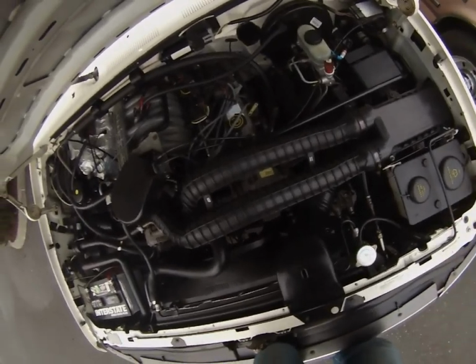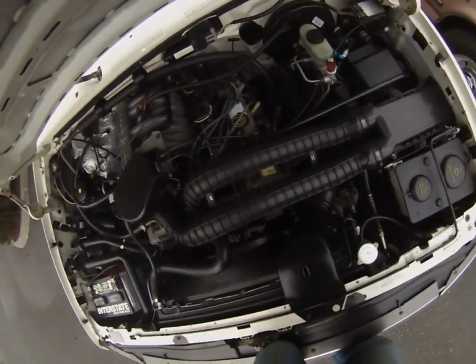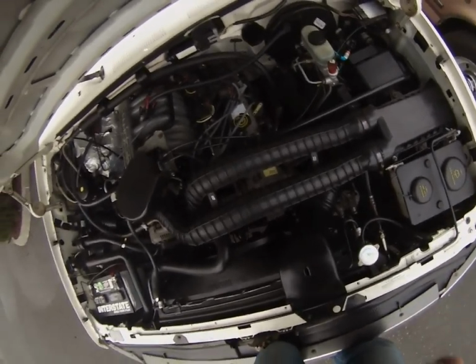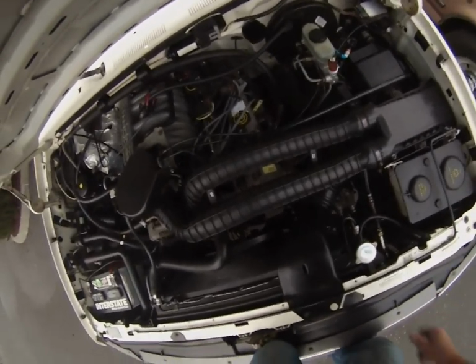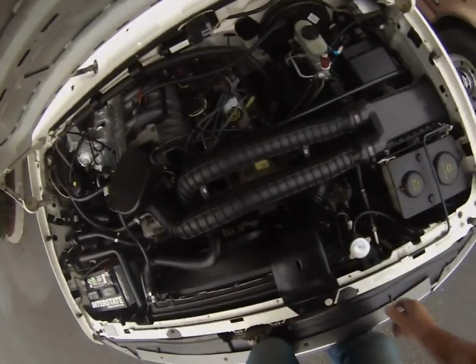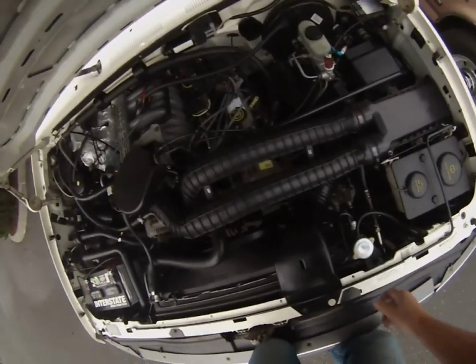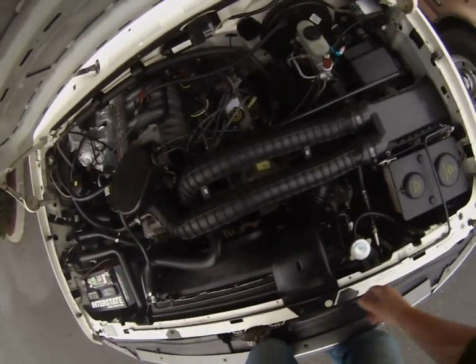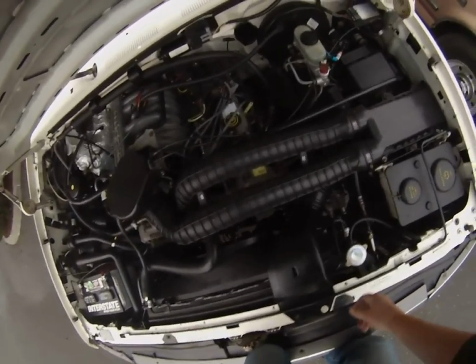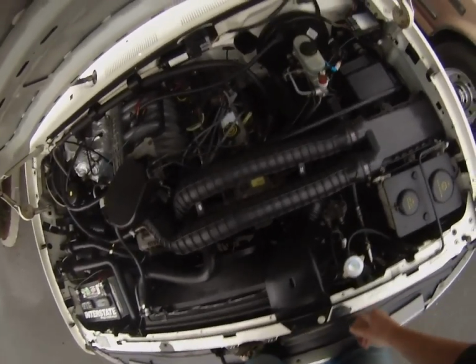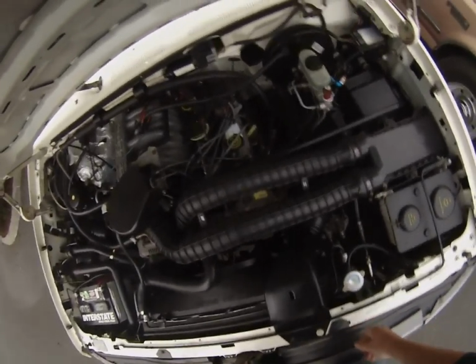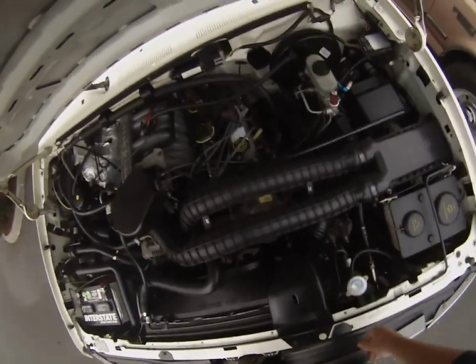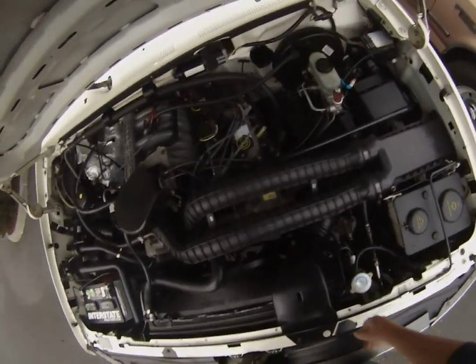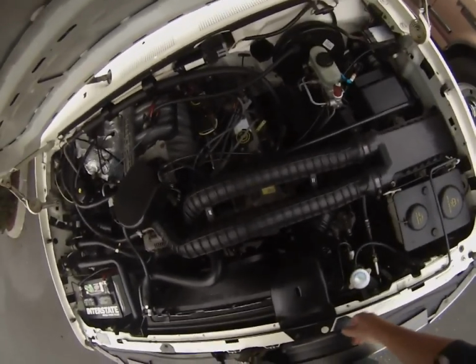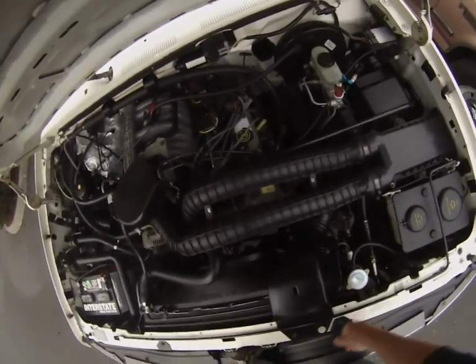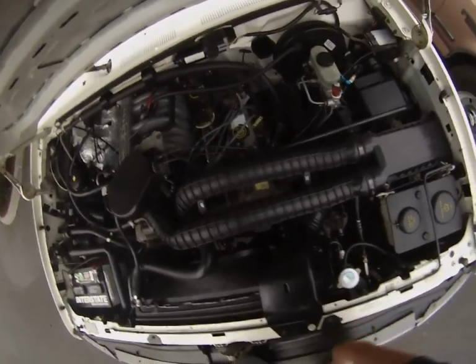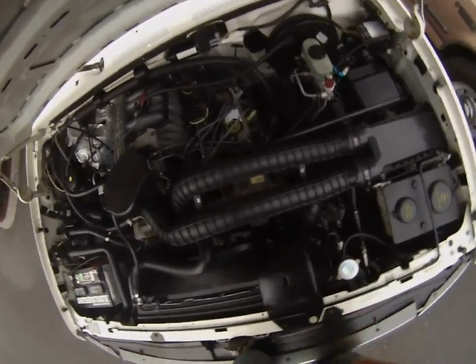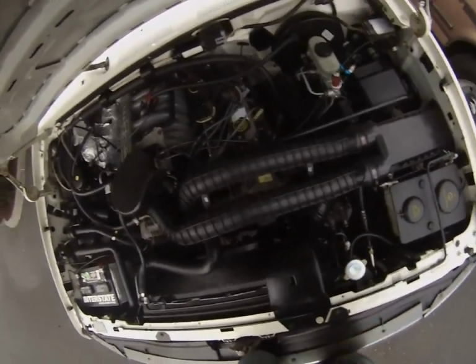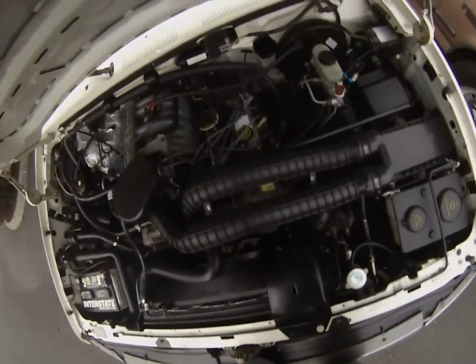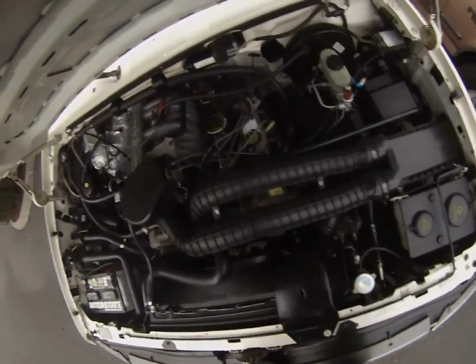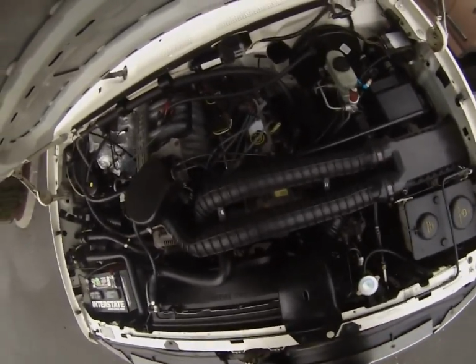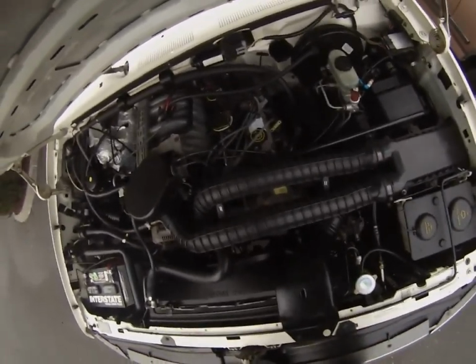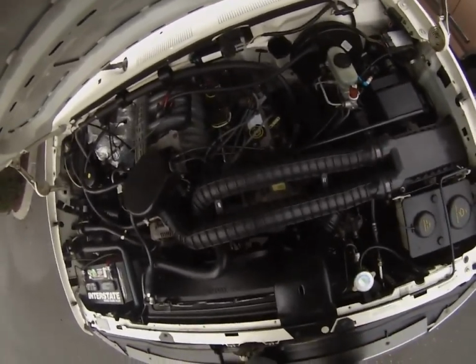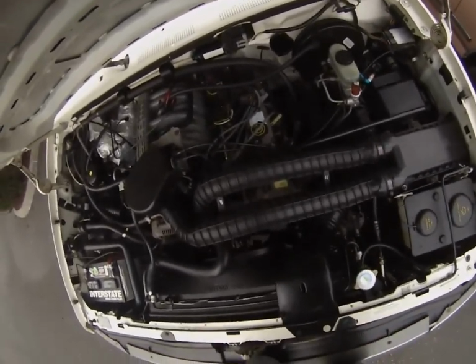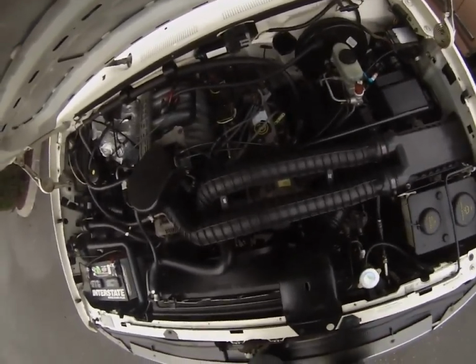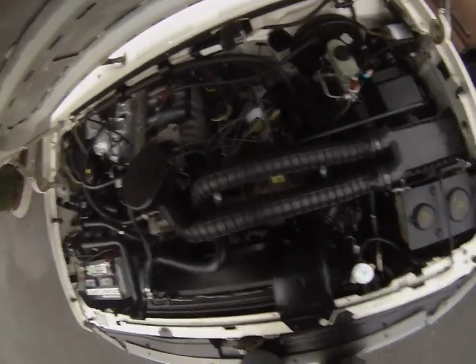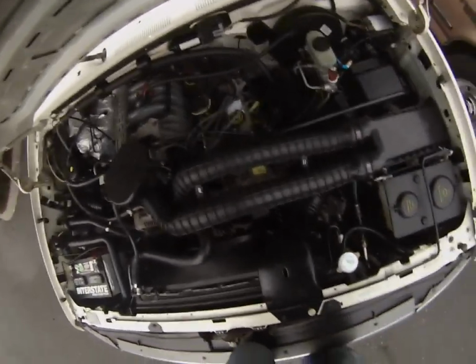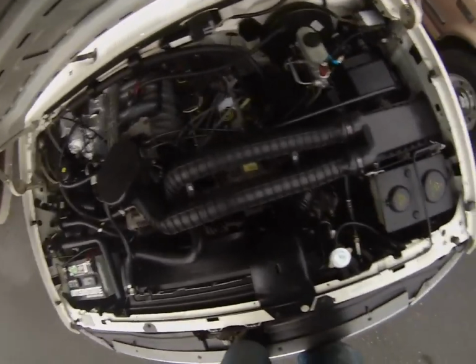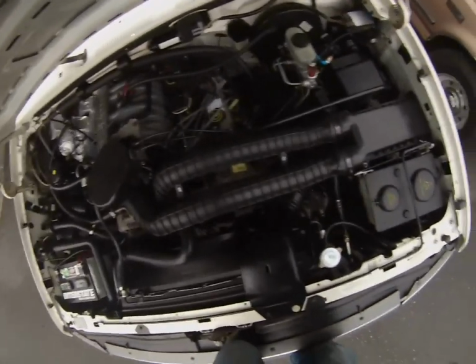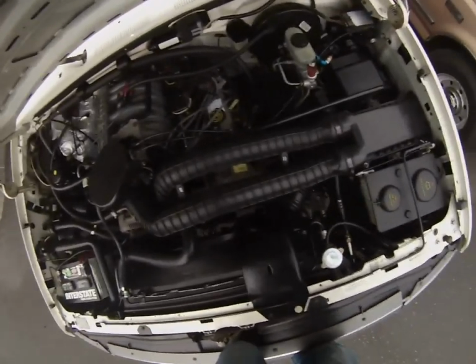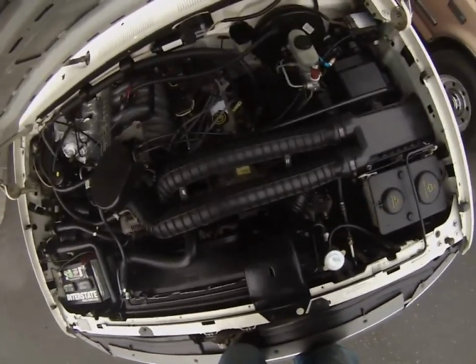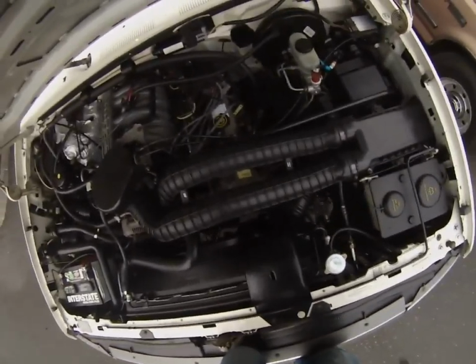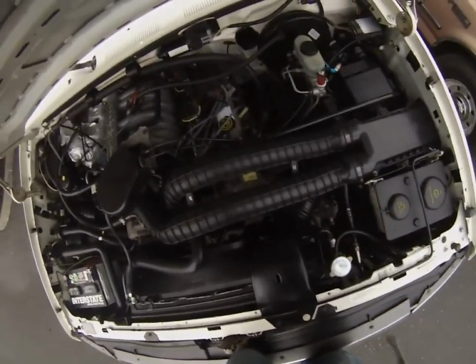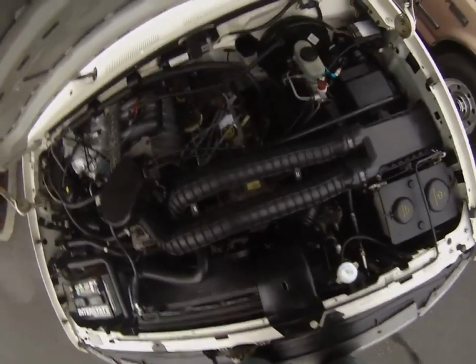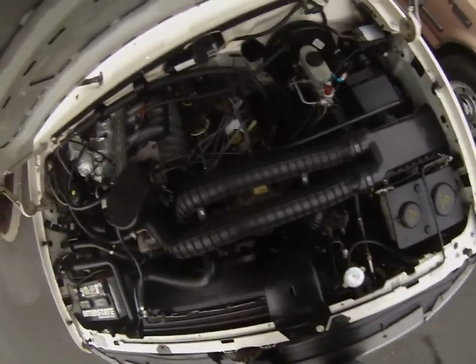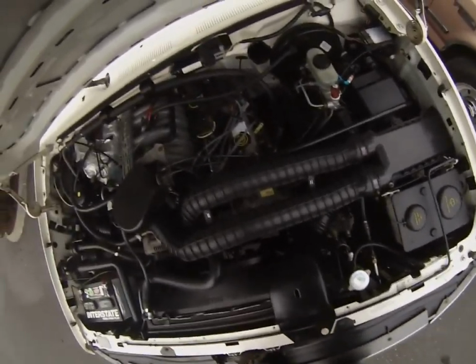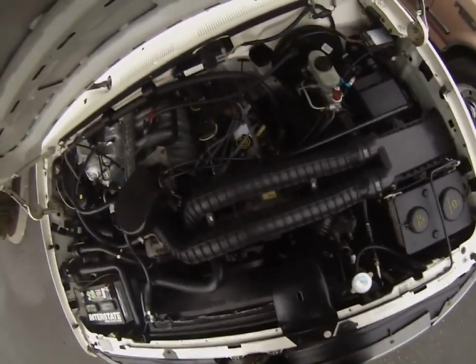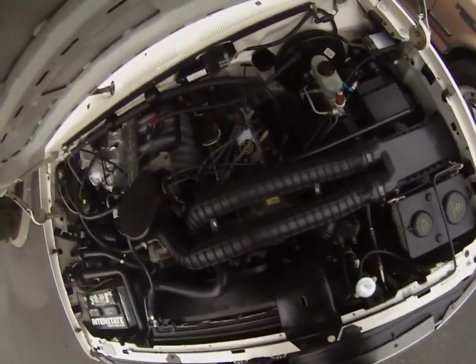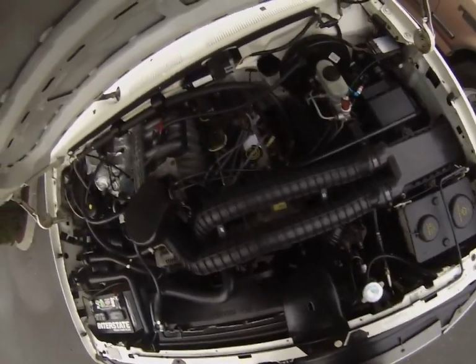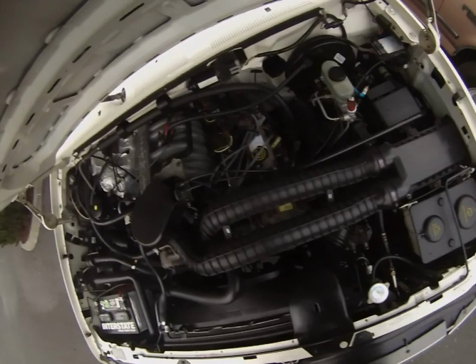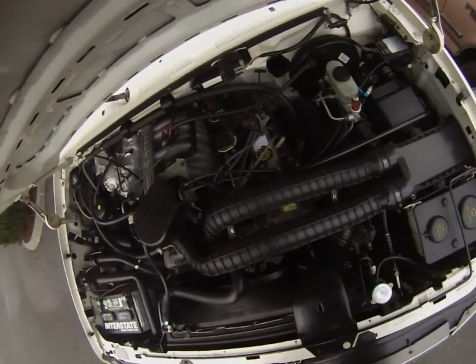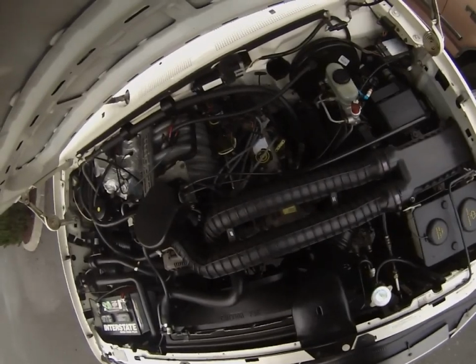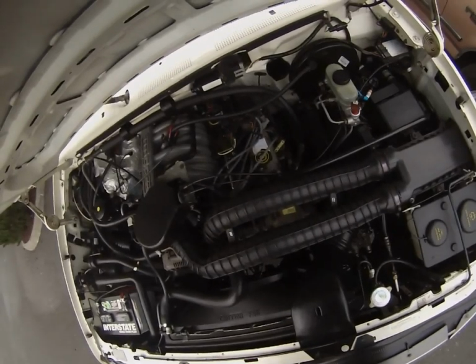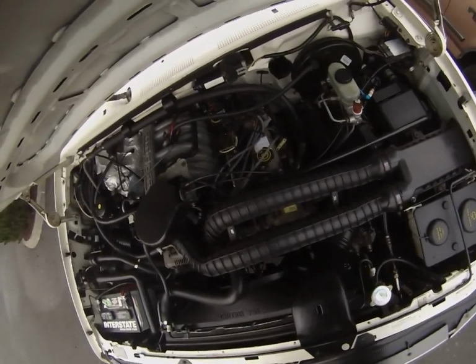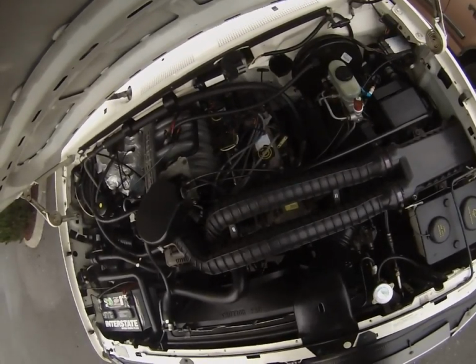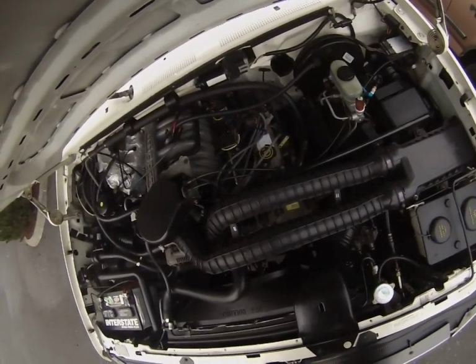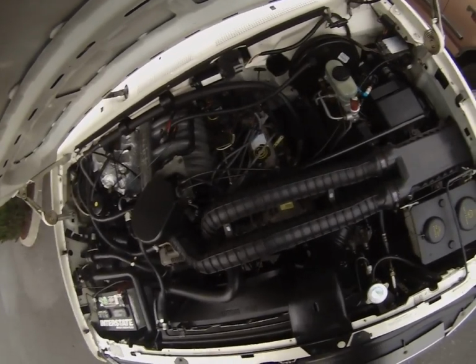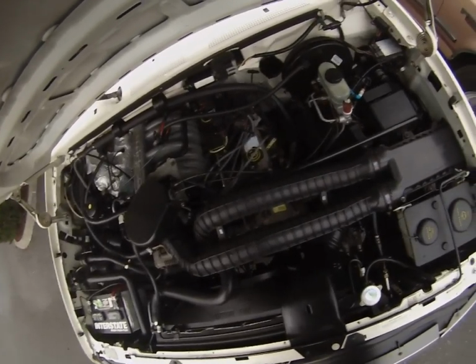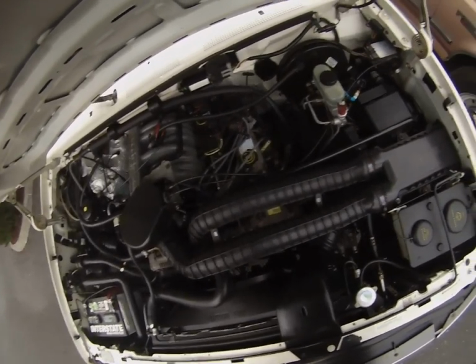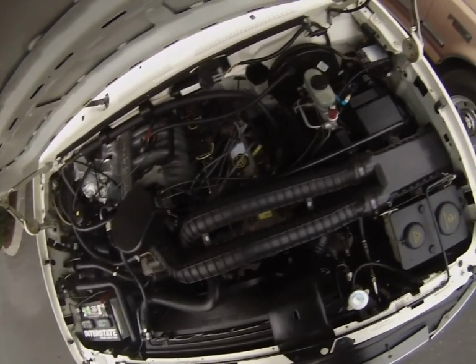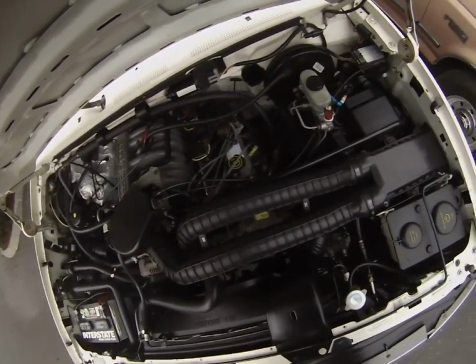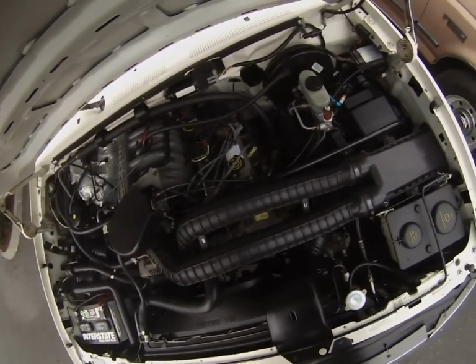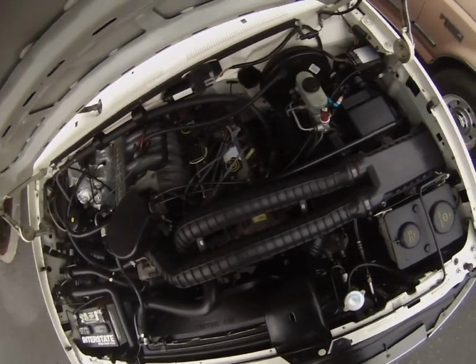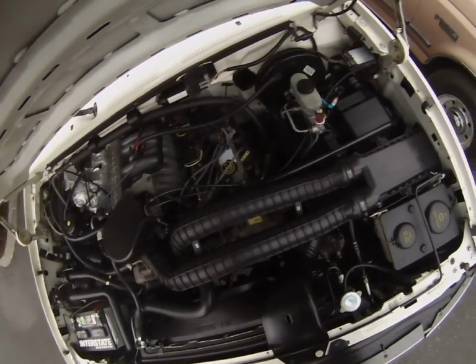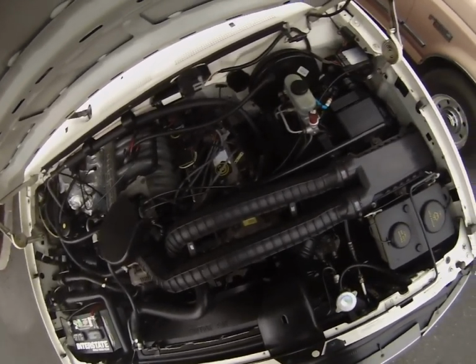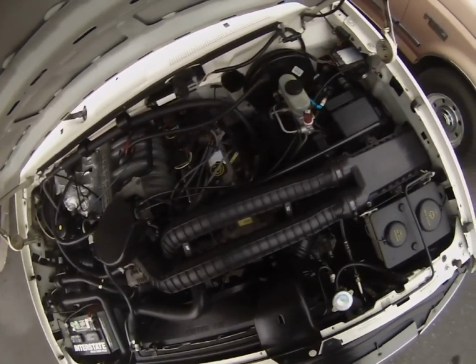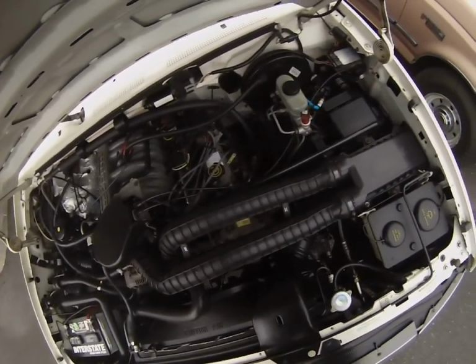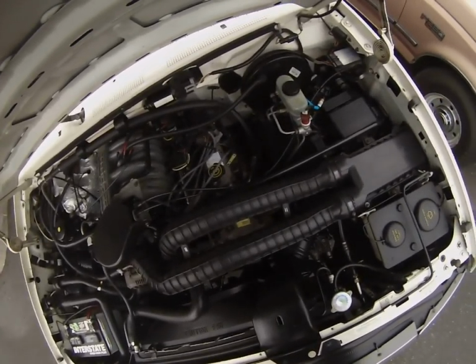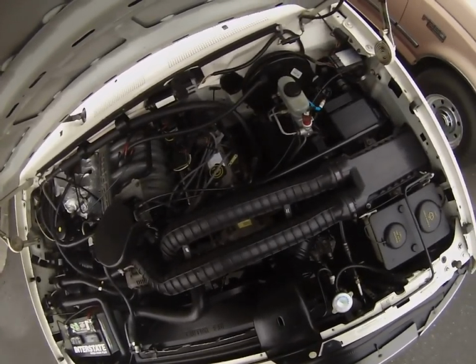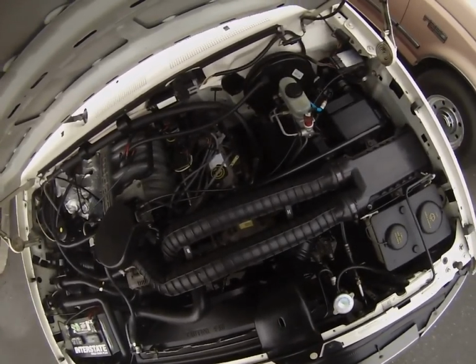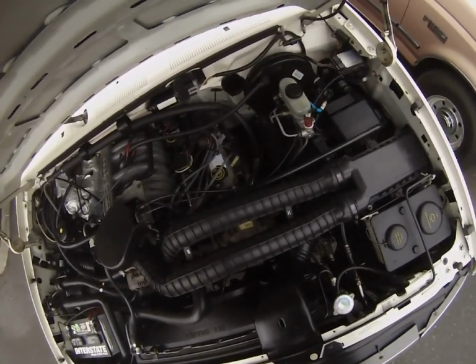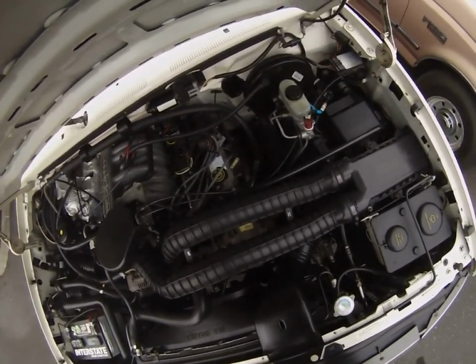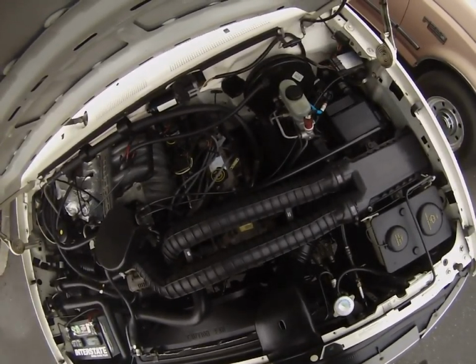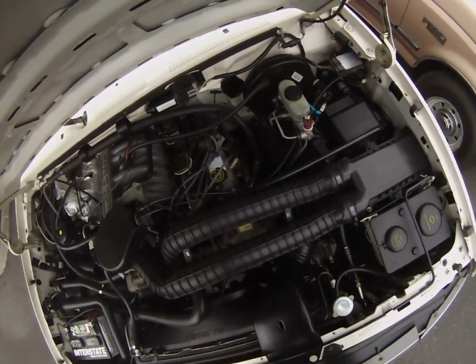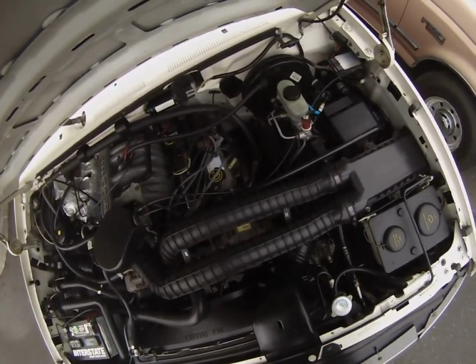All right, here we are in our cold start video of our '95 Eddie Bauer Bronco. It's a 5.8 liter with 148,000 miles.